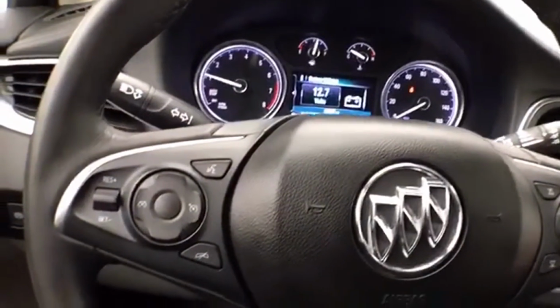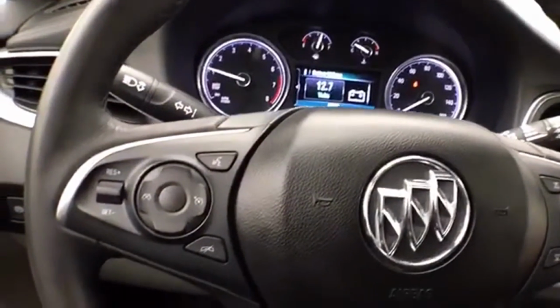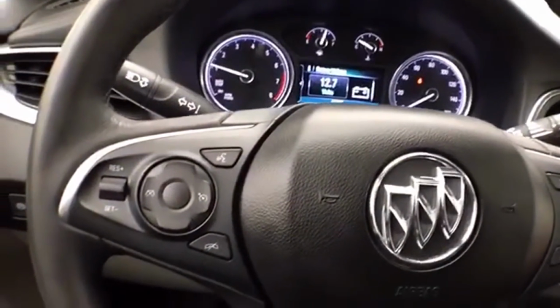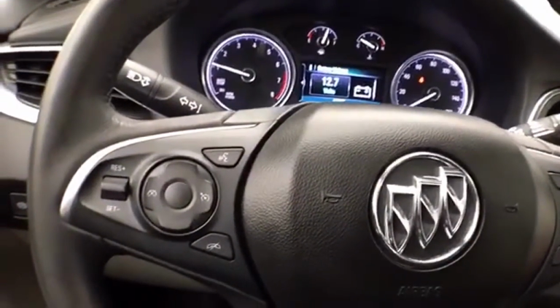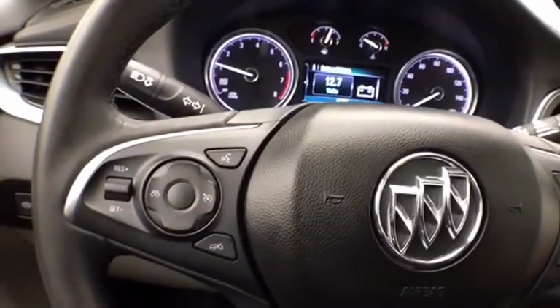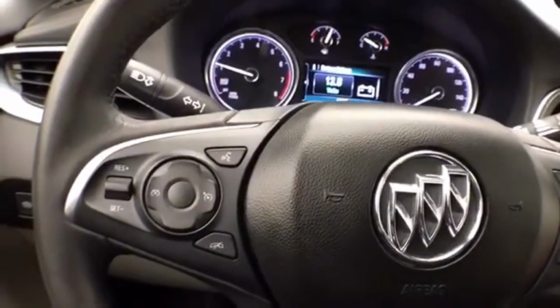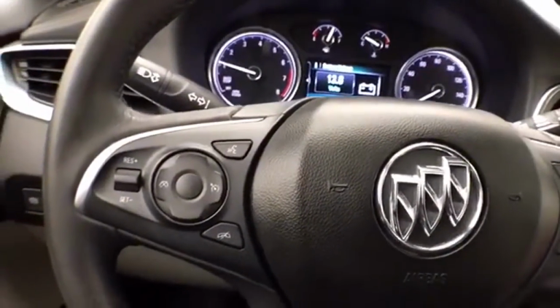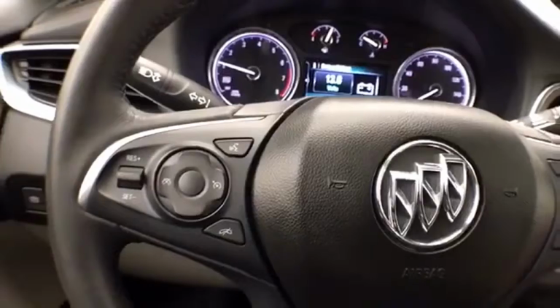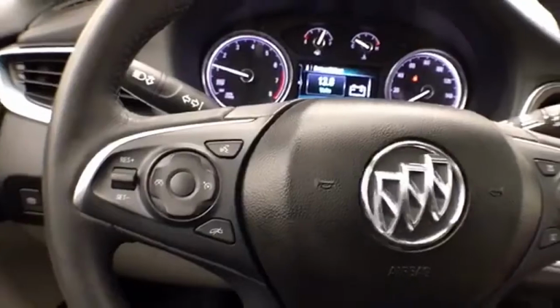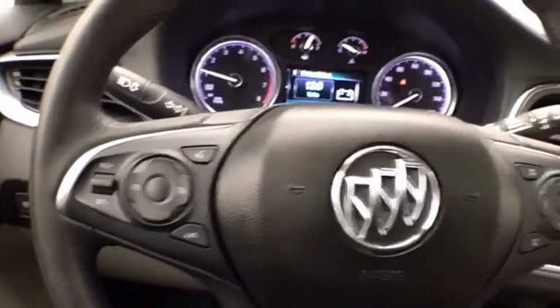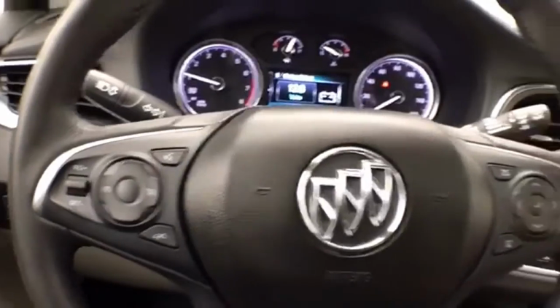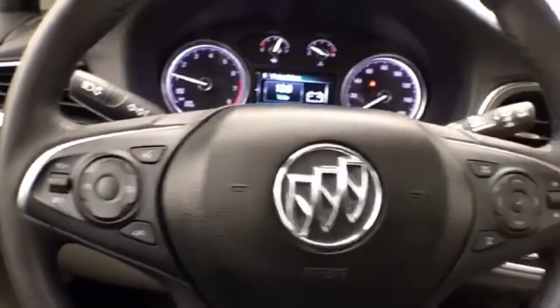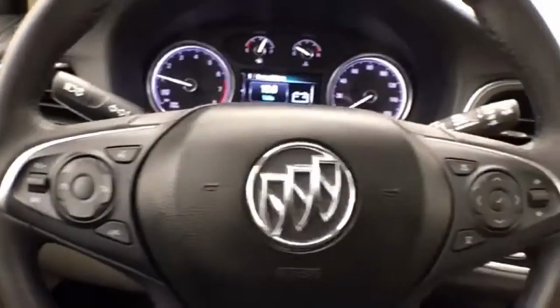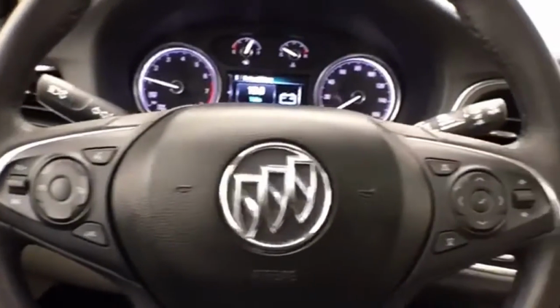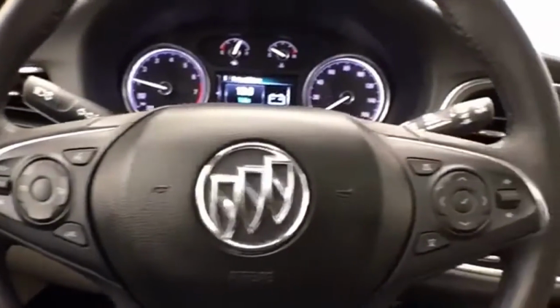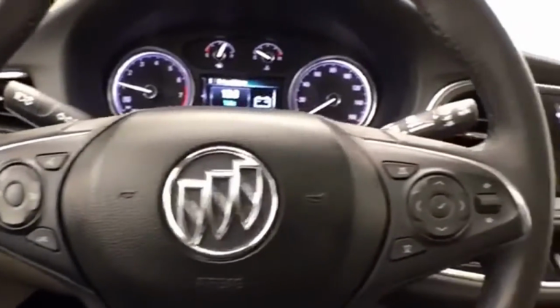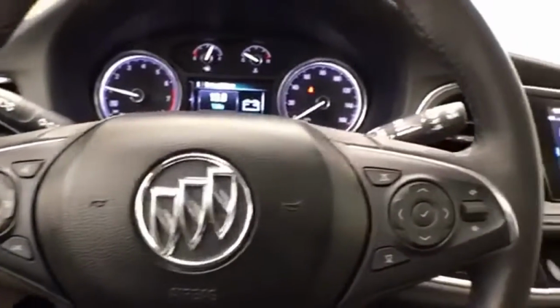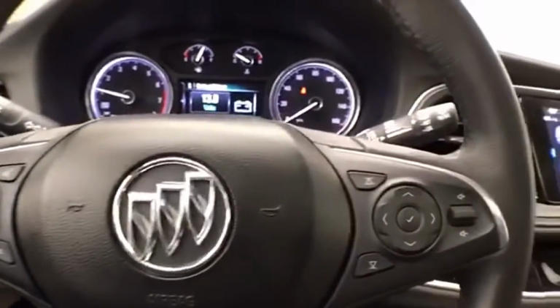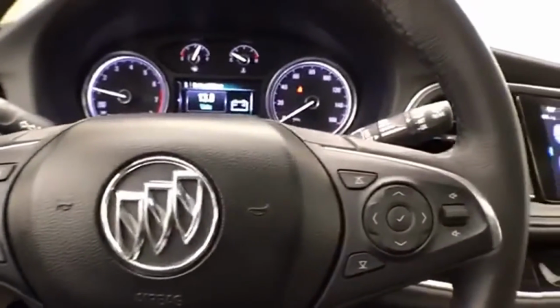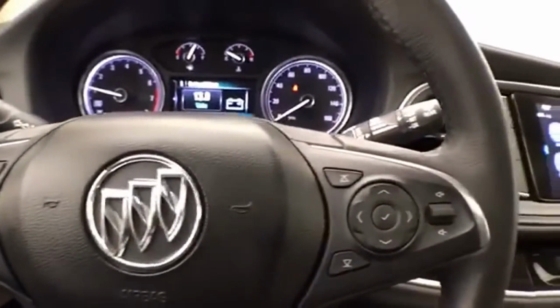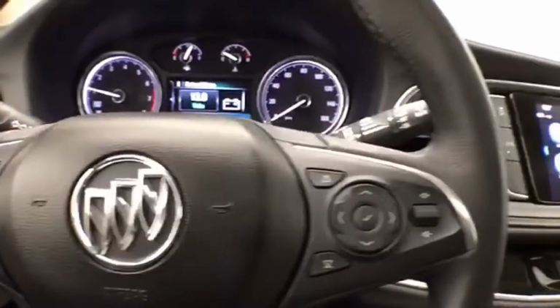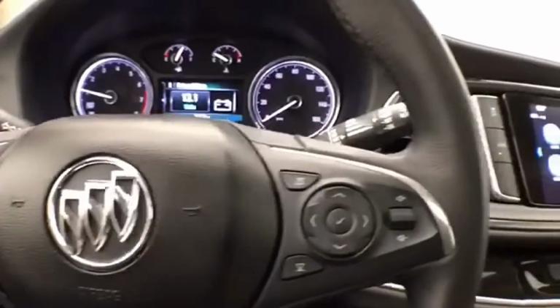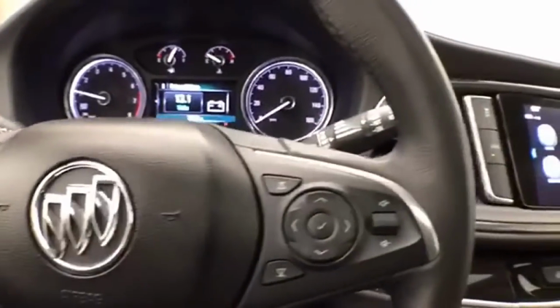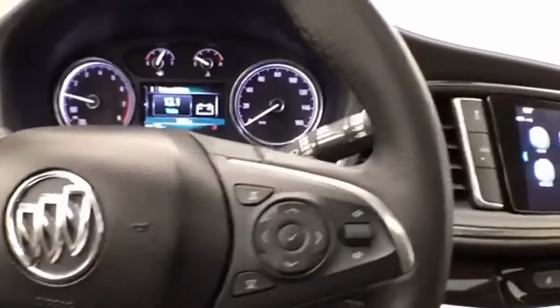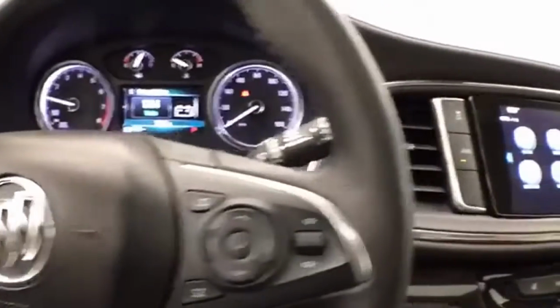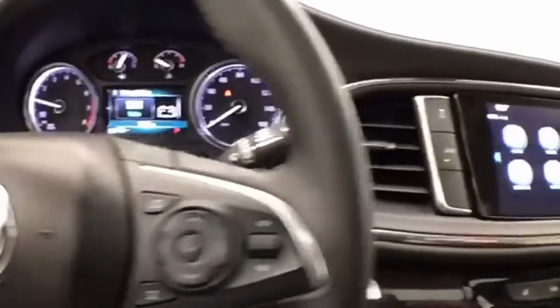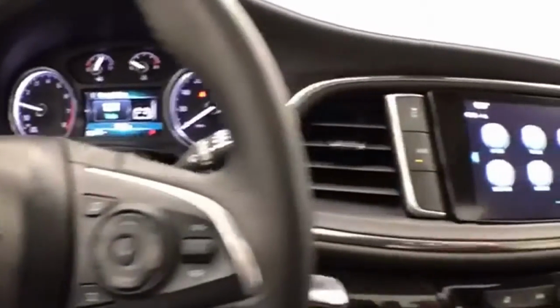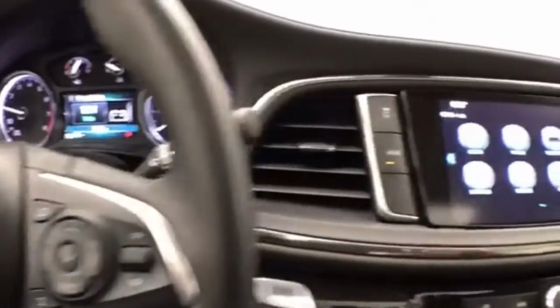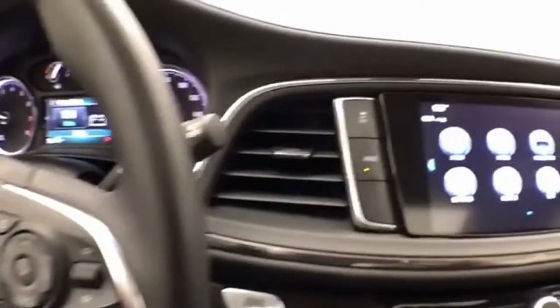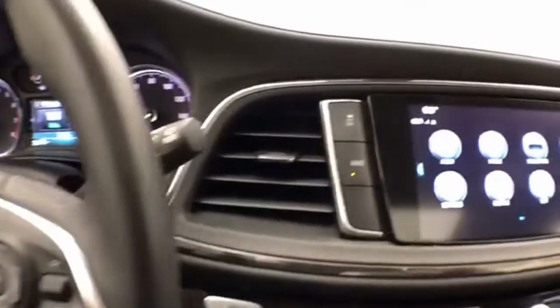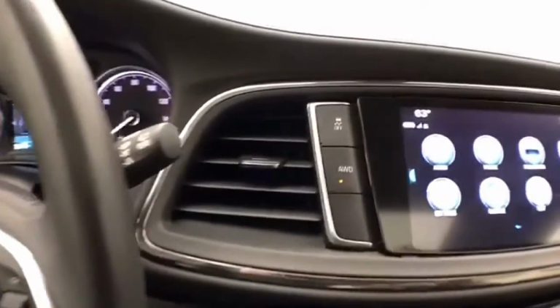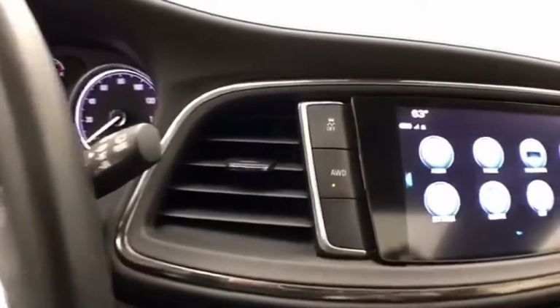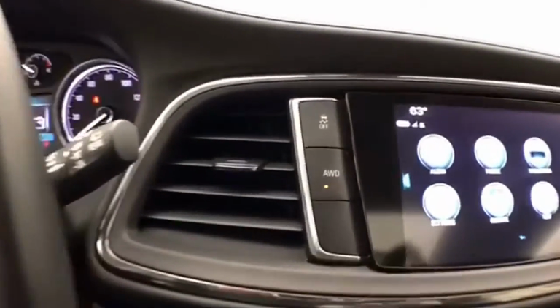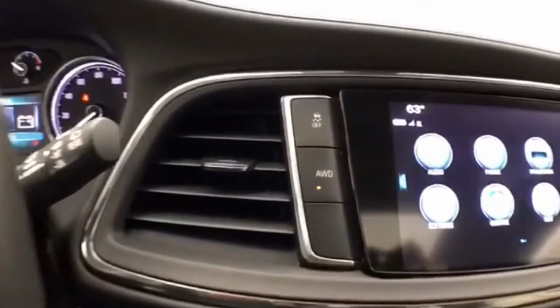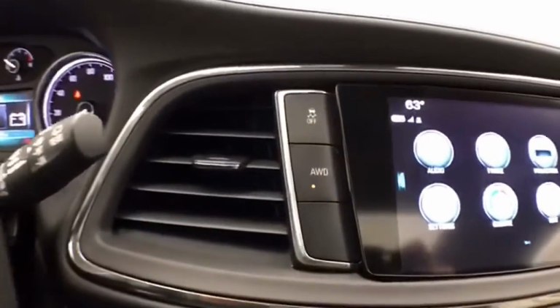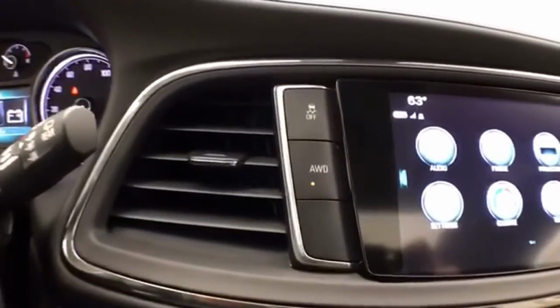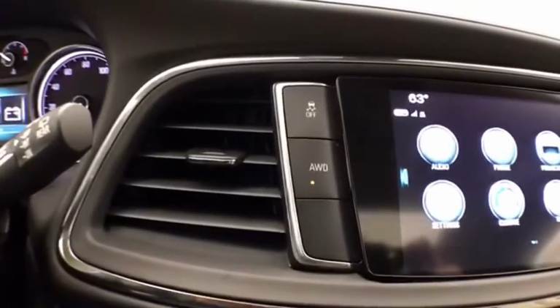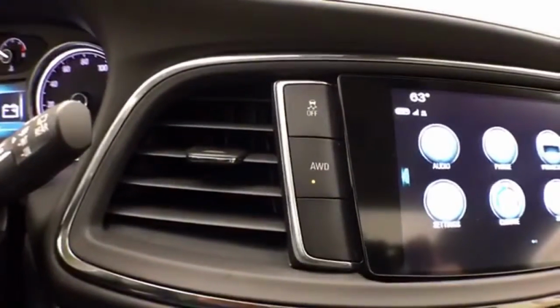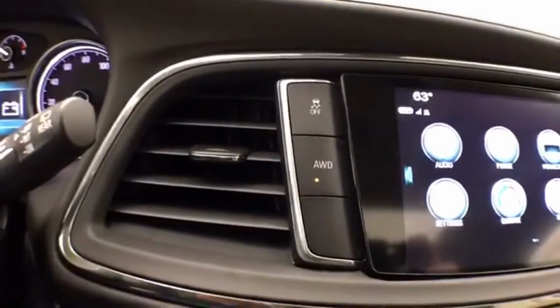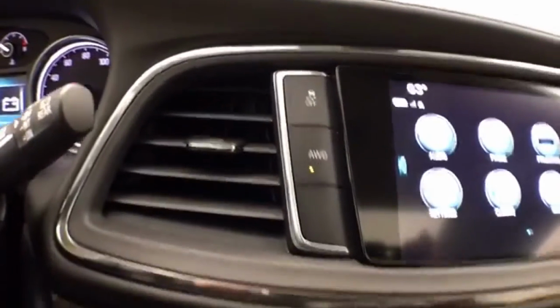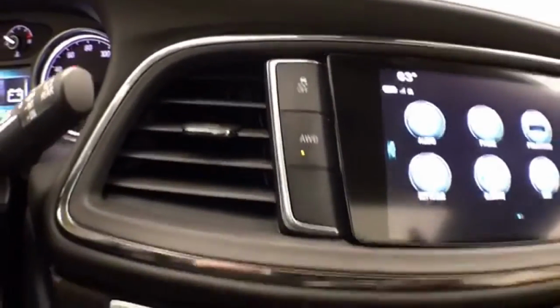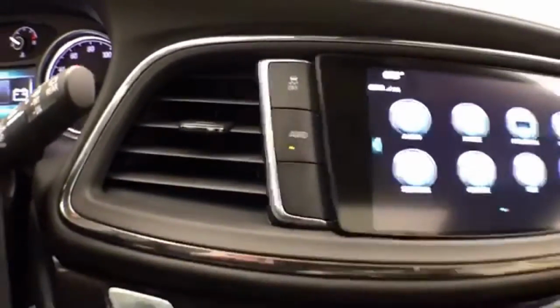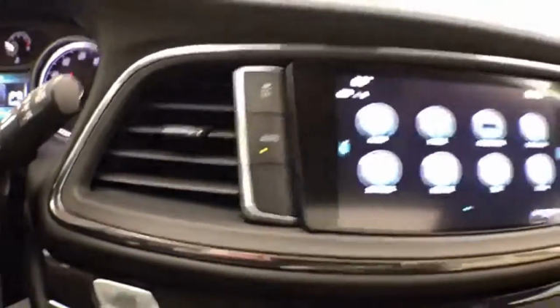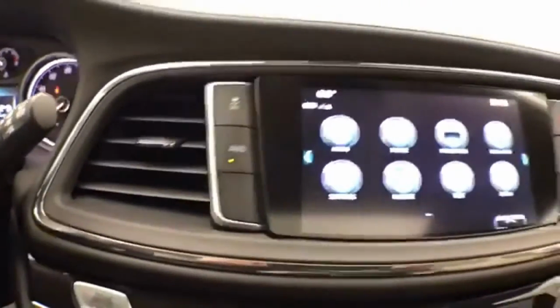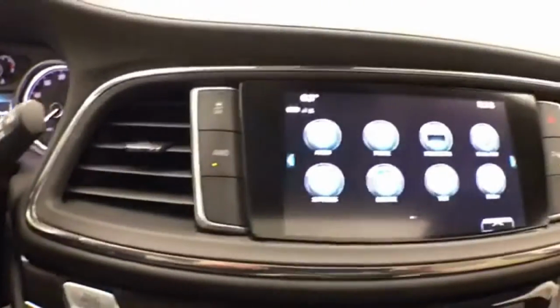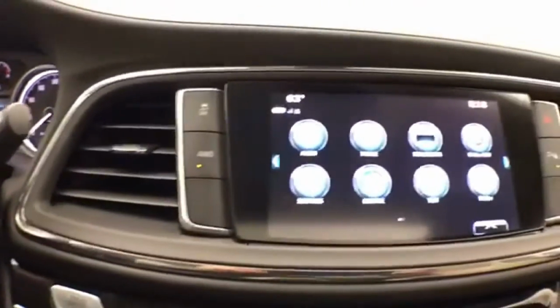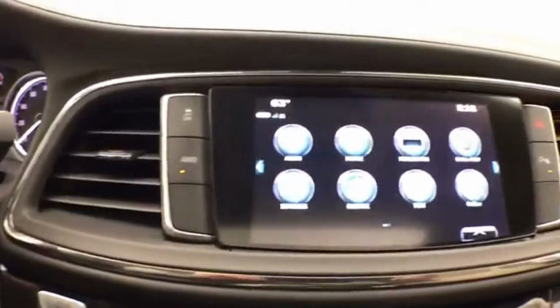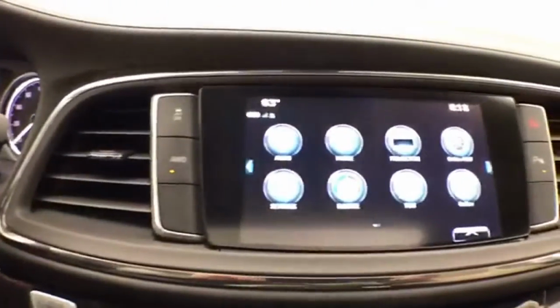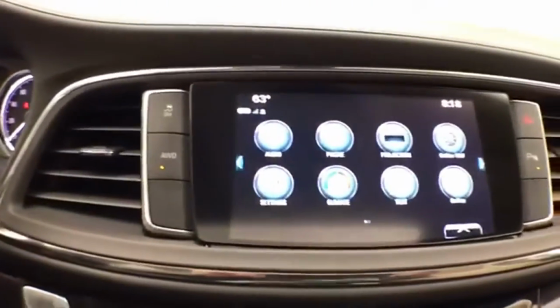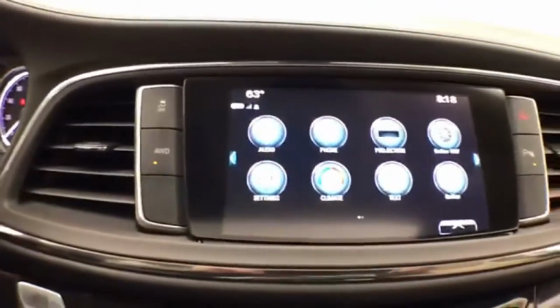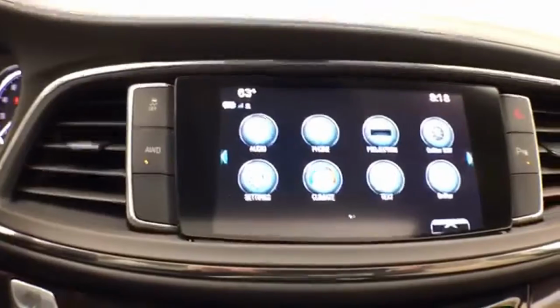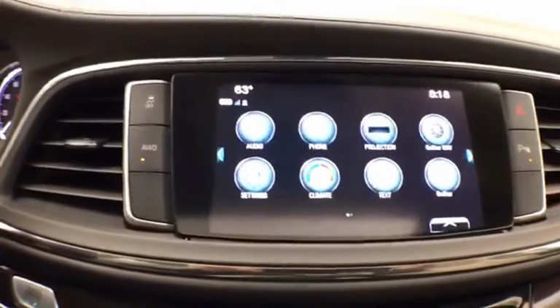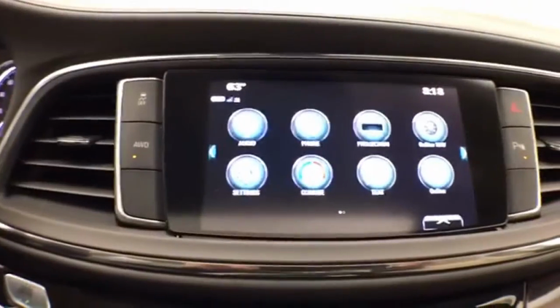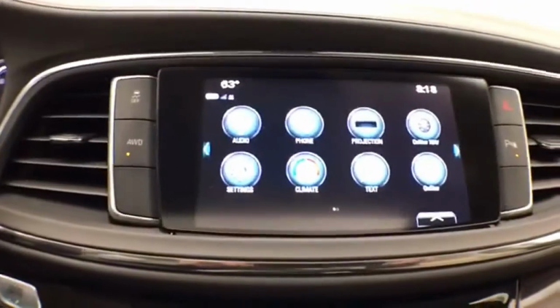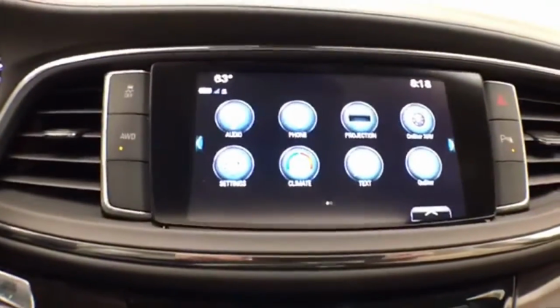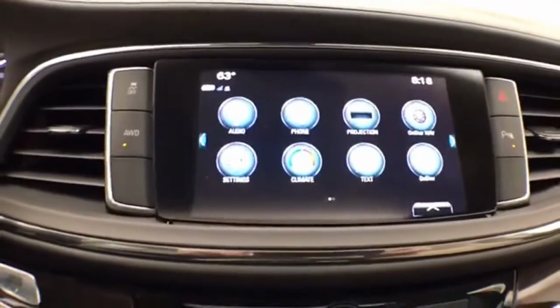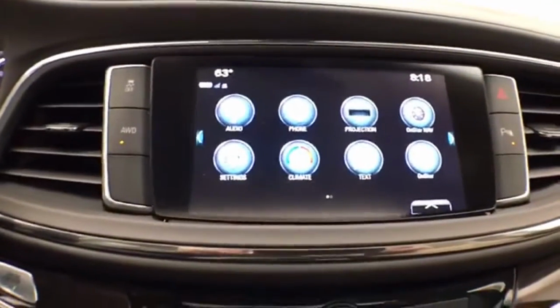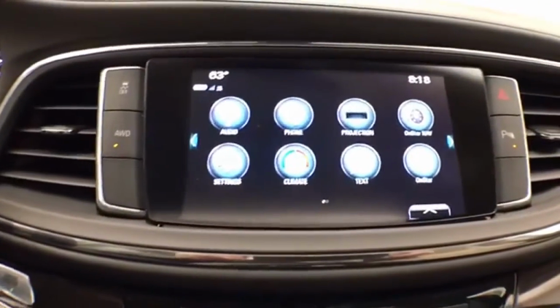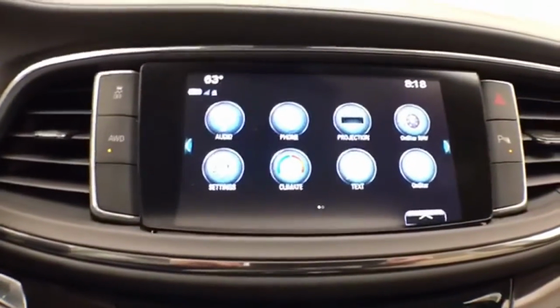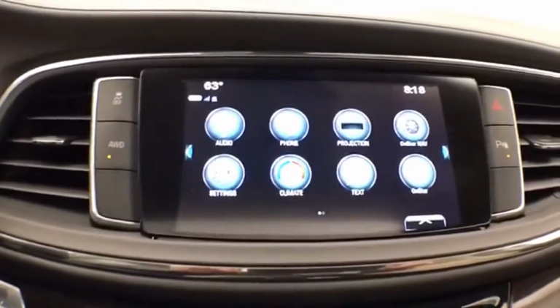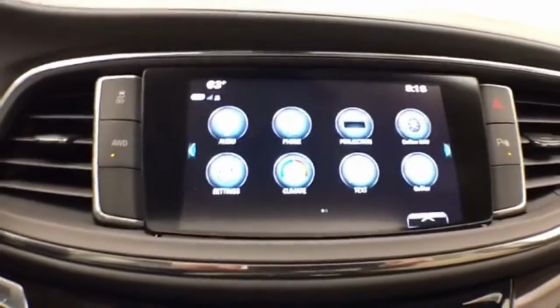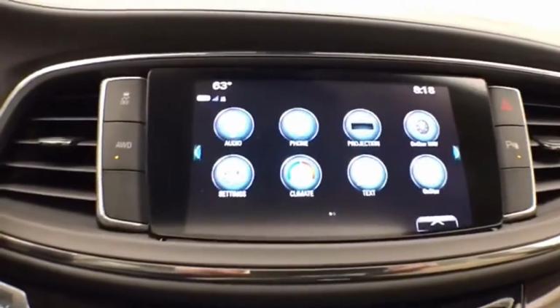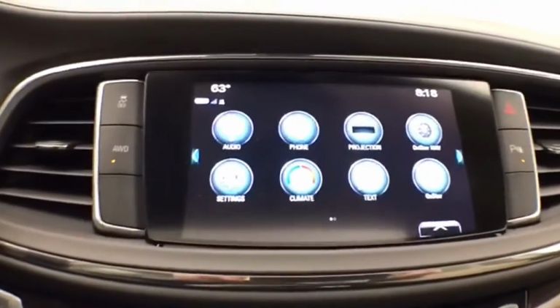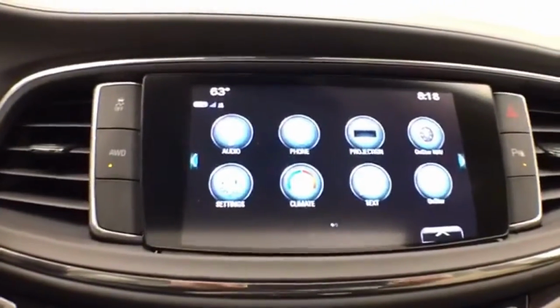Cruise control and steering wheel-mounted audio controls. All-wheel drive lock, giving you the greatest capability in inclement weather.